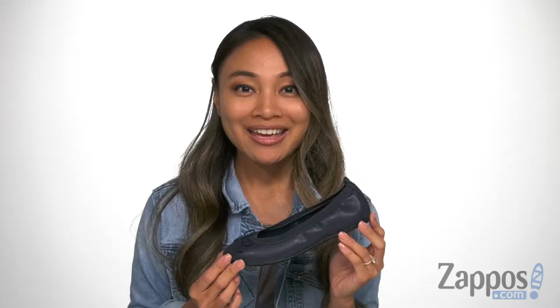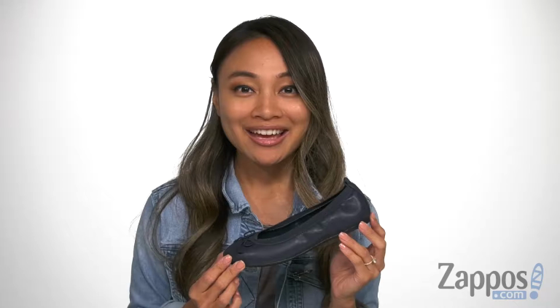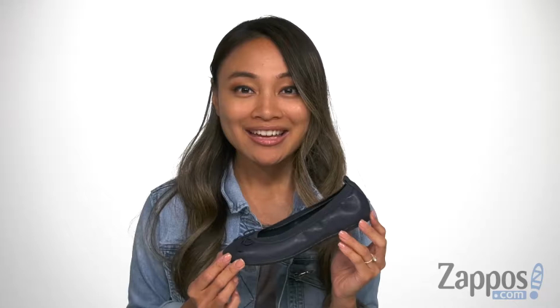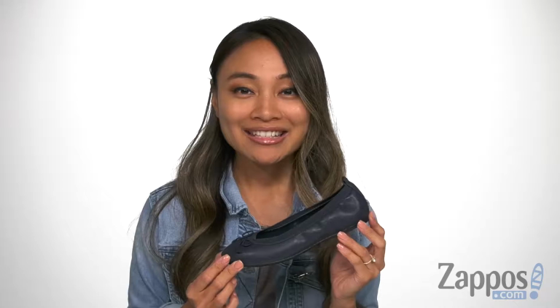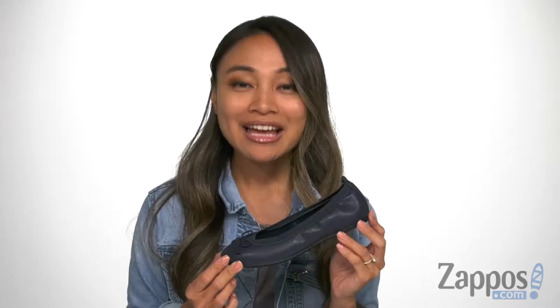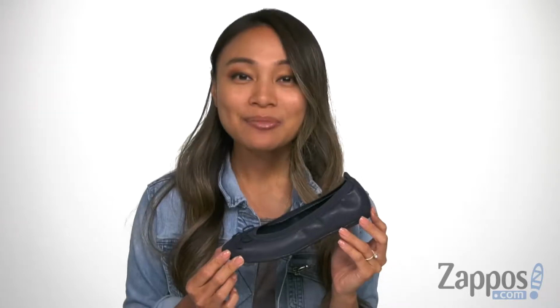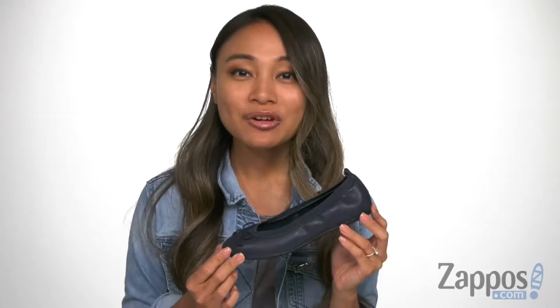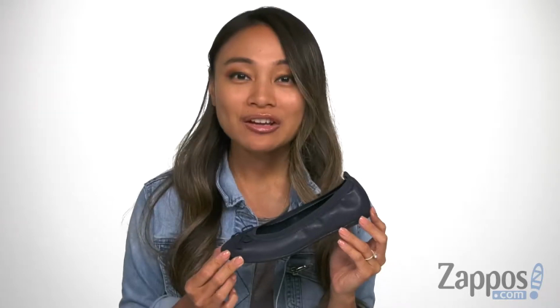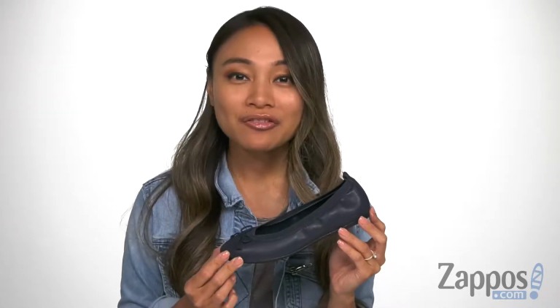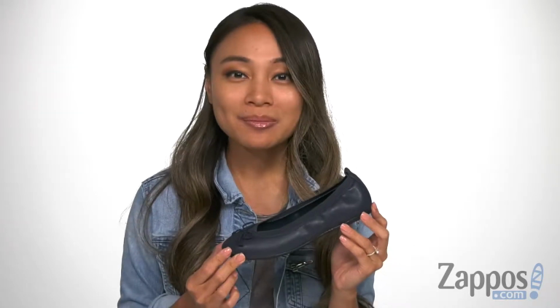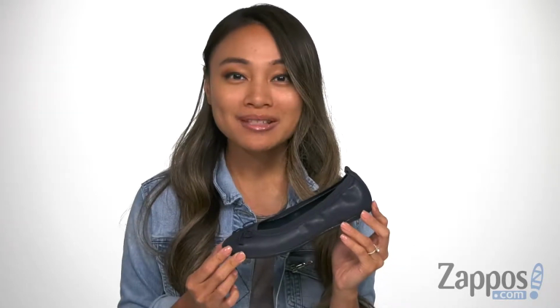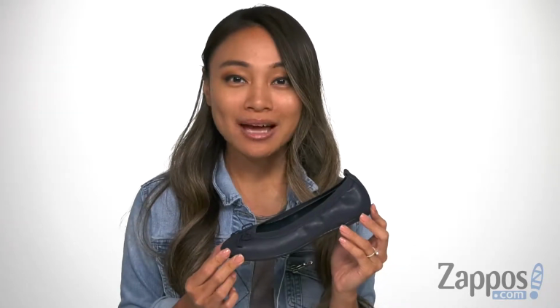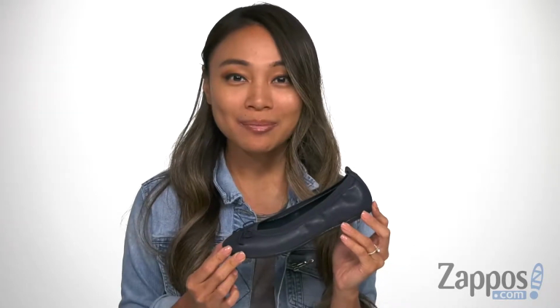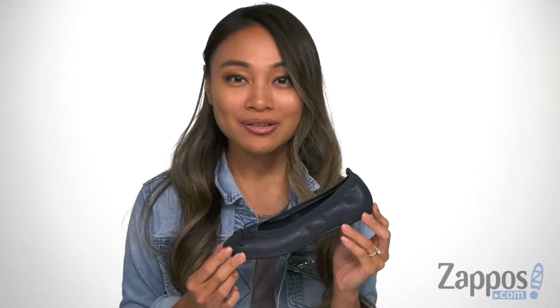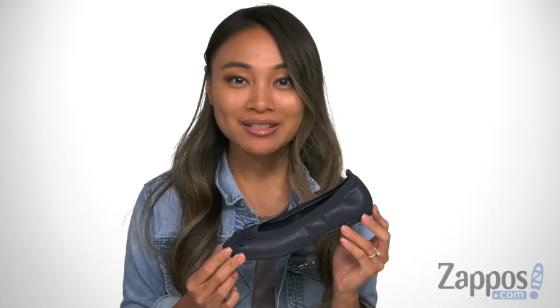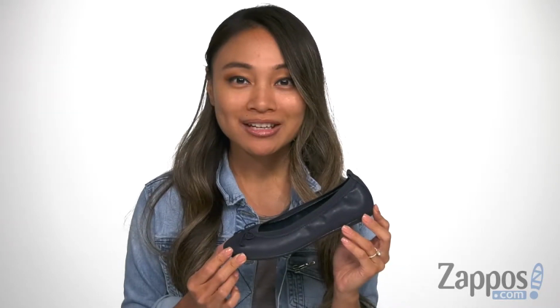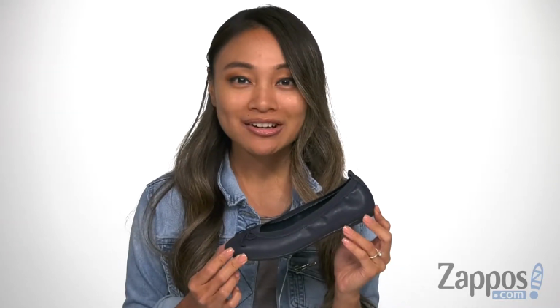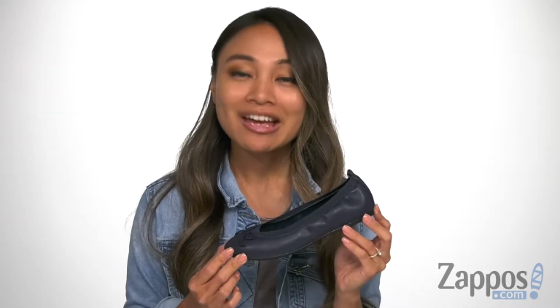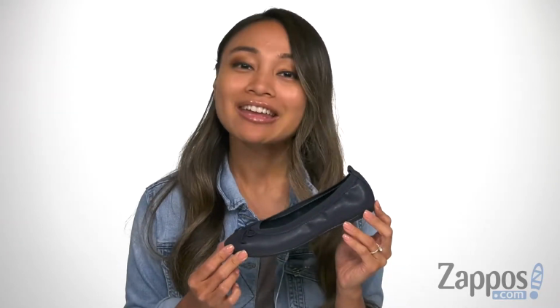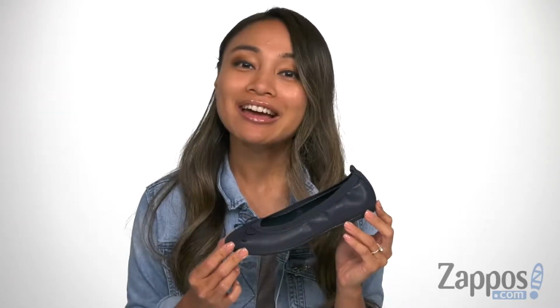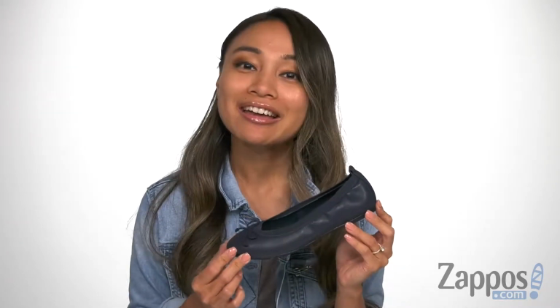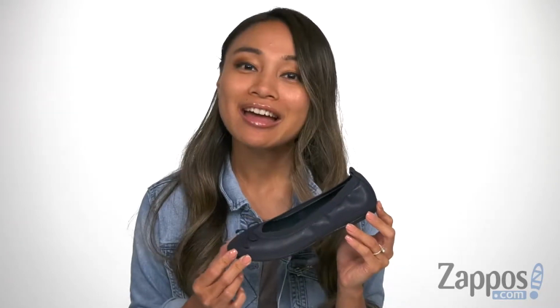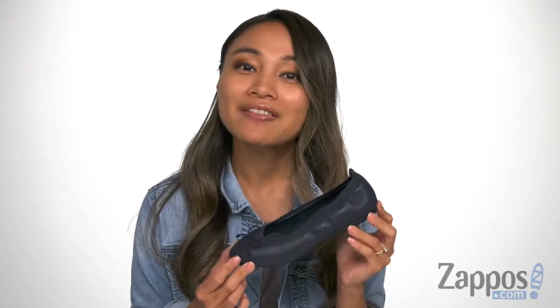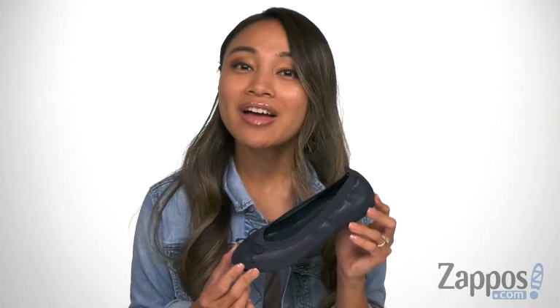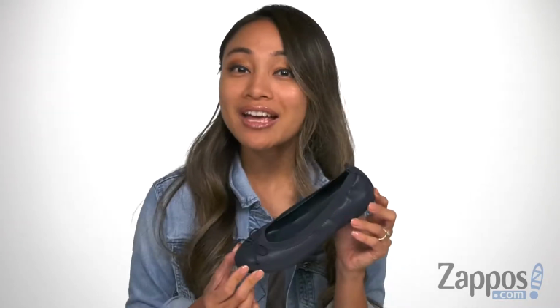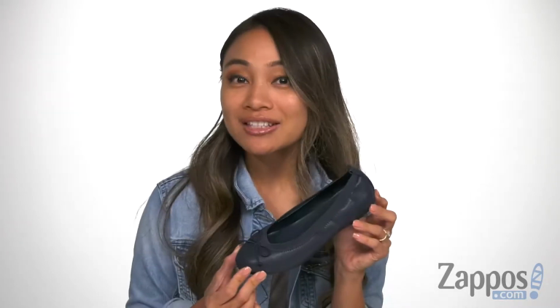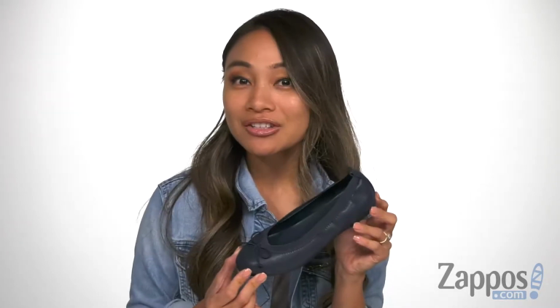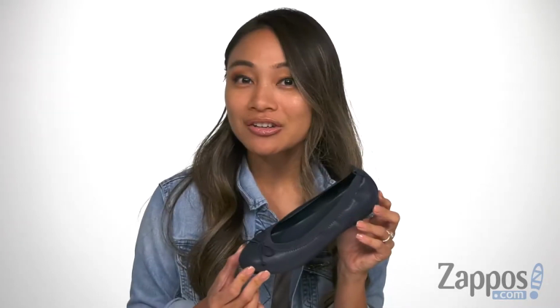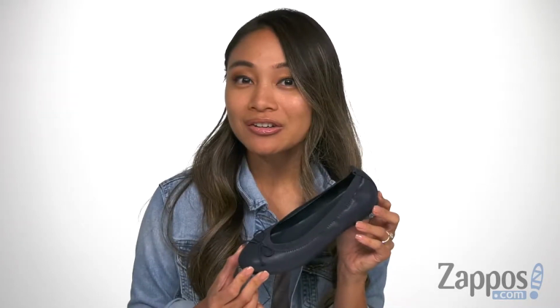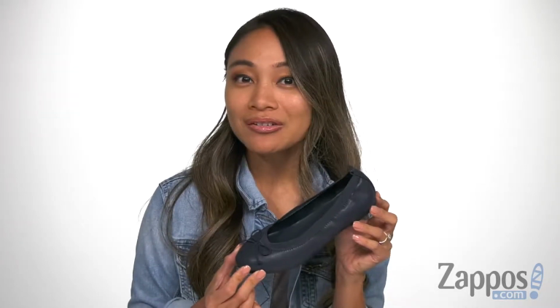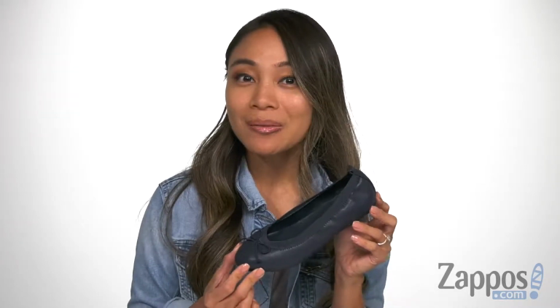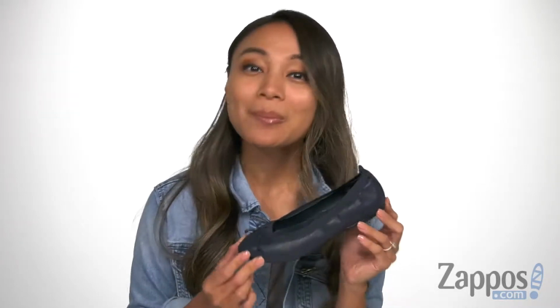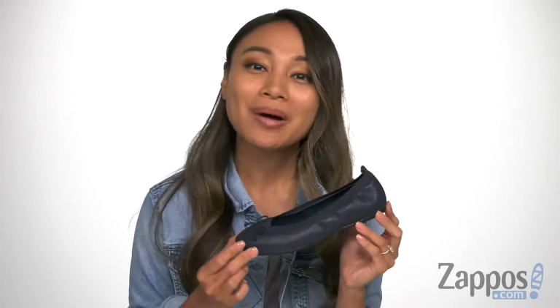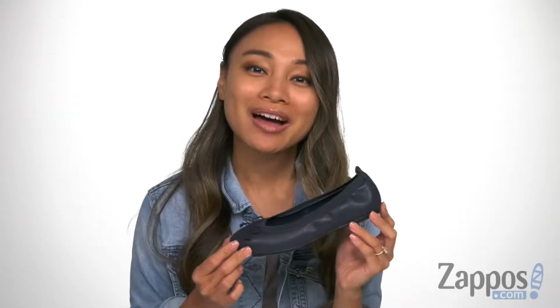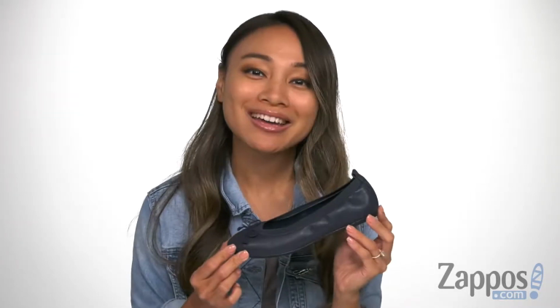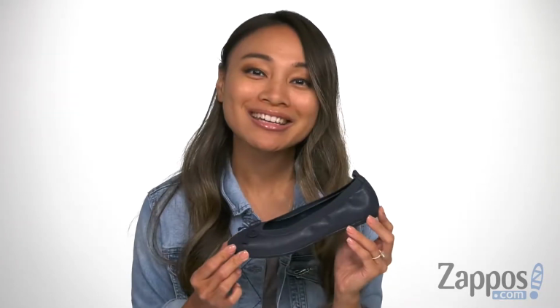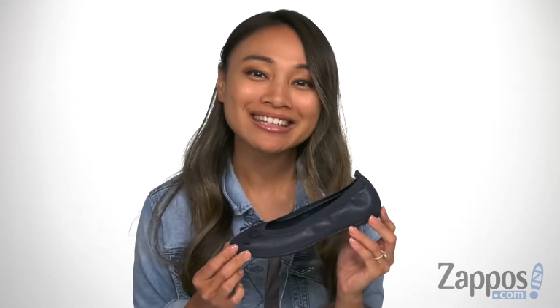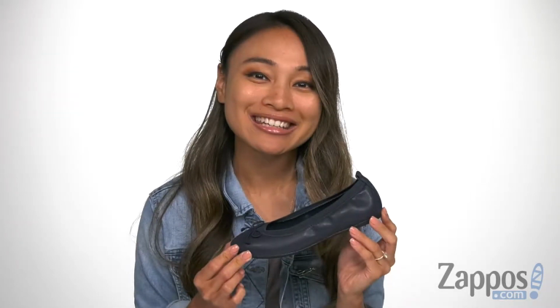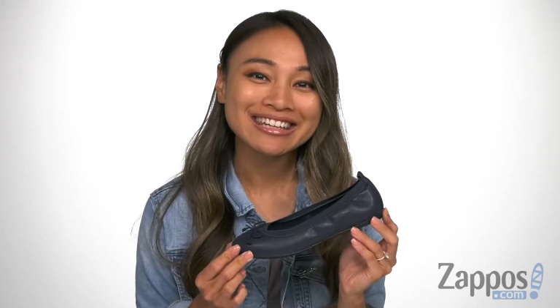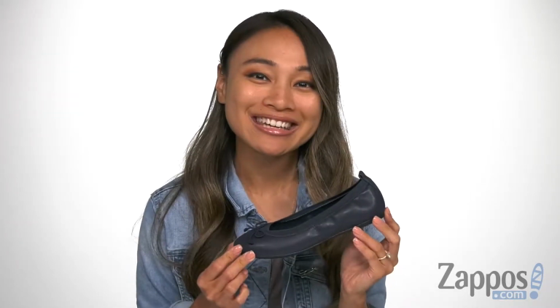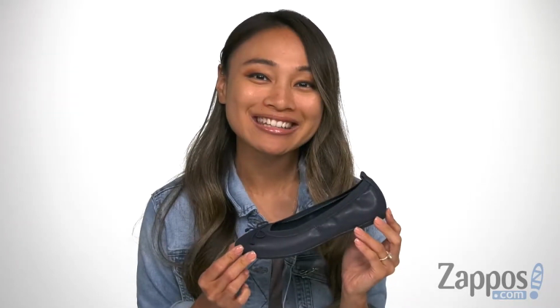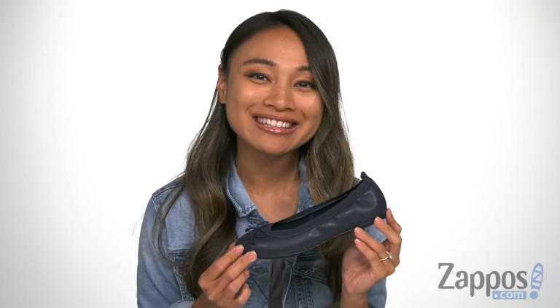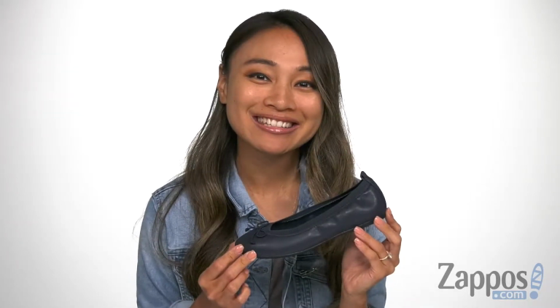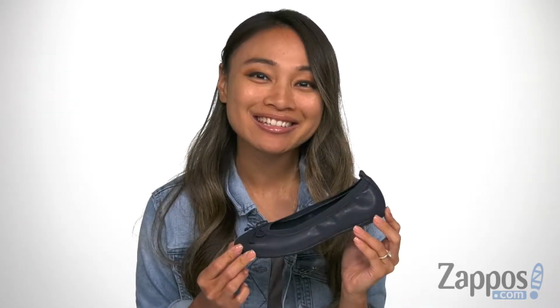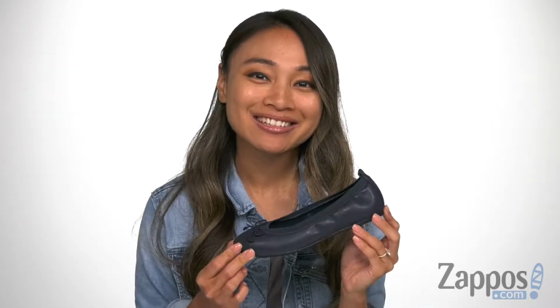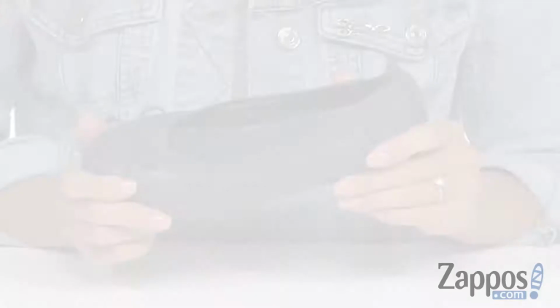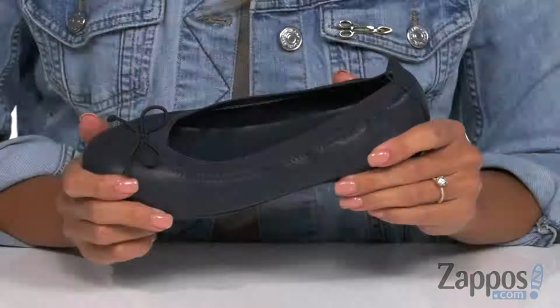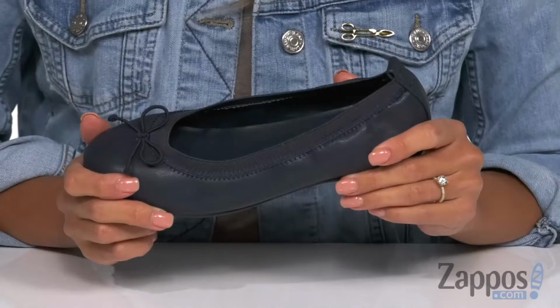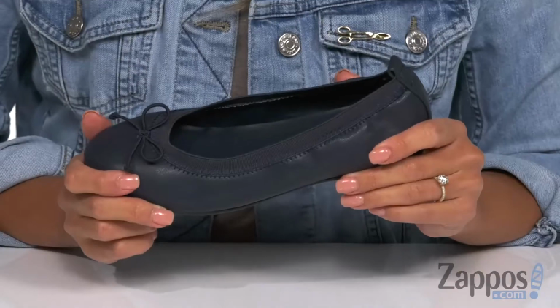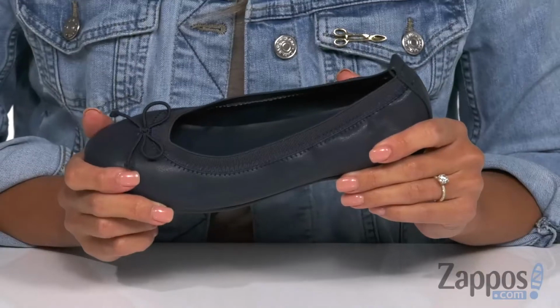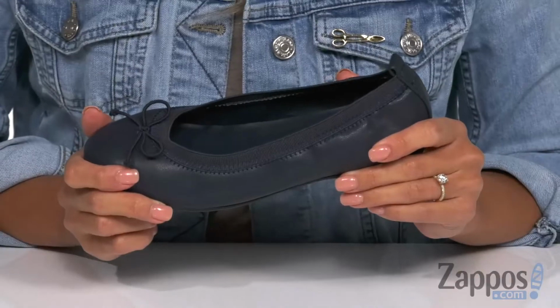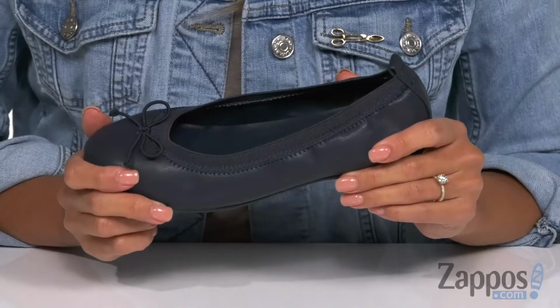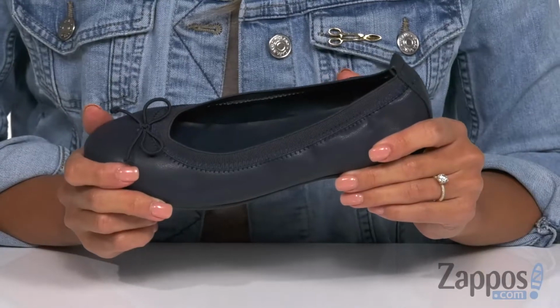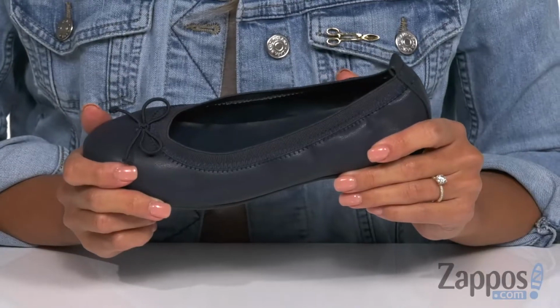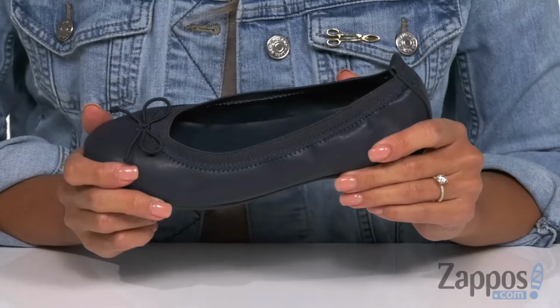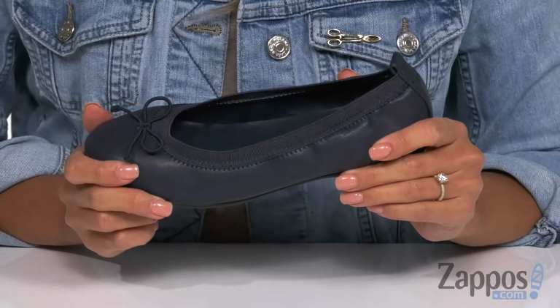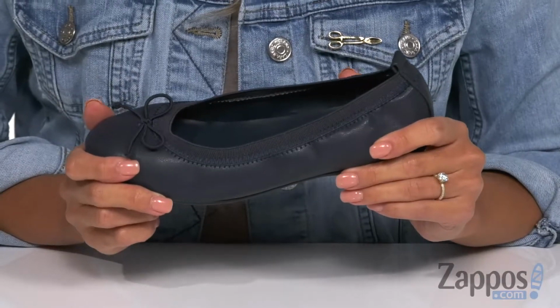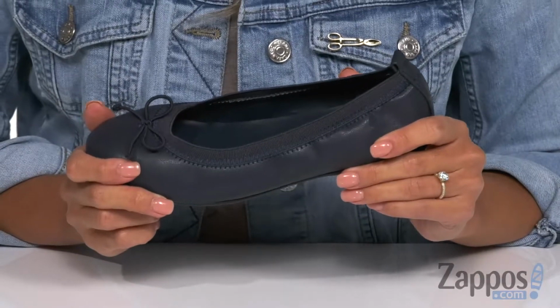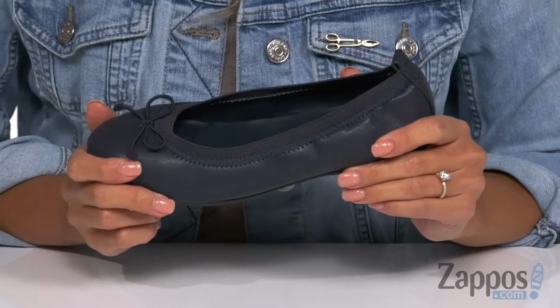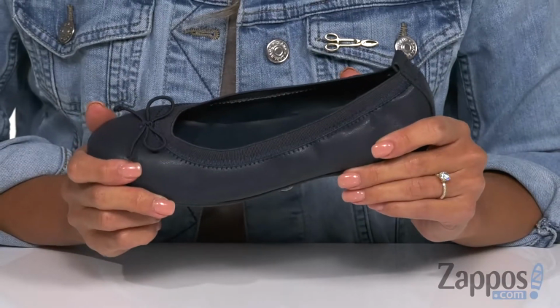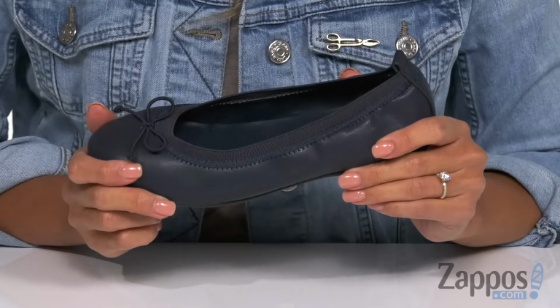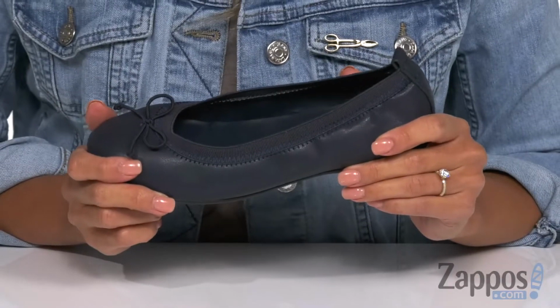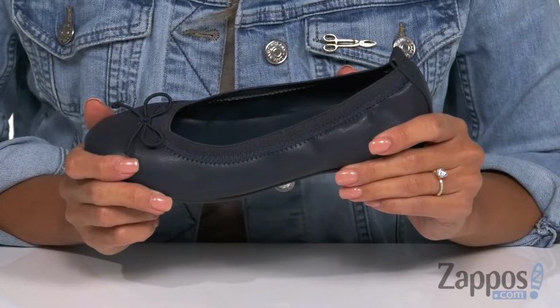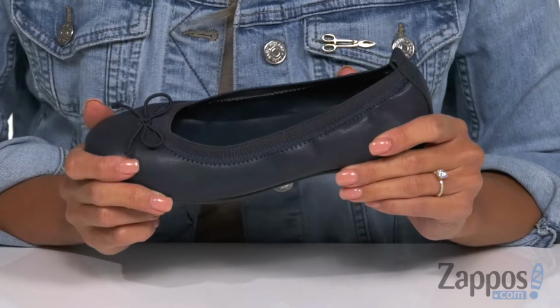Hey guys, I'm Rika from Zappos, and I have the Ester by Nina Kids. Add a dainty touch to your little one's look.